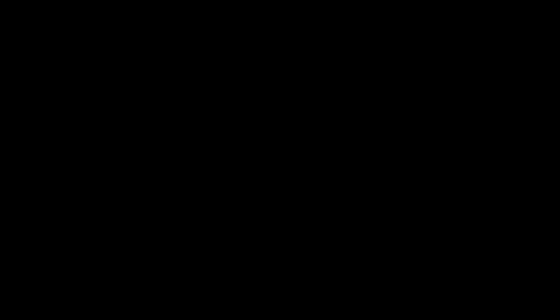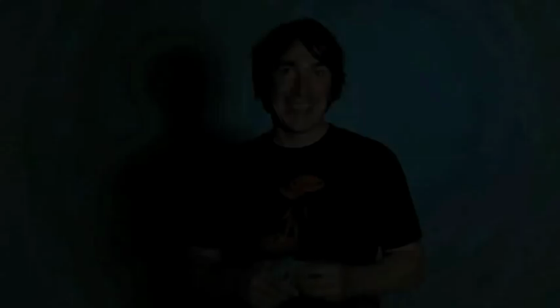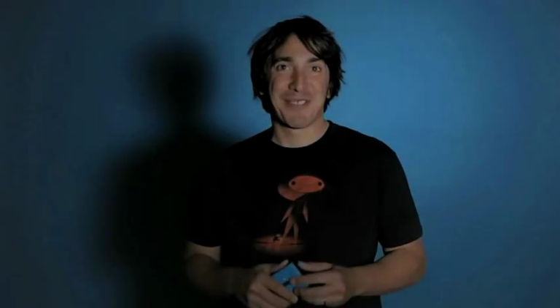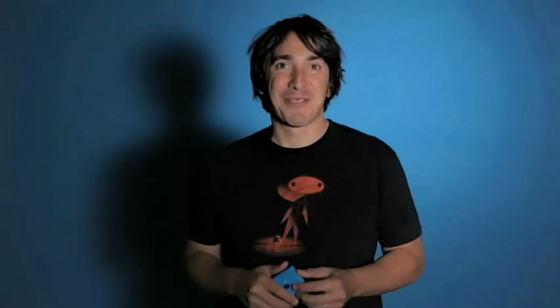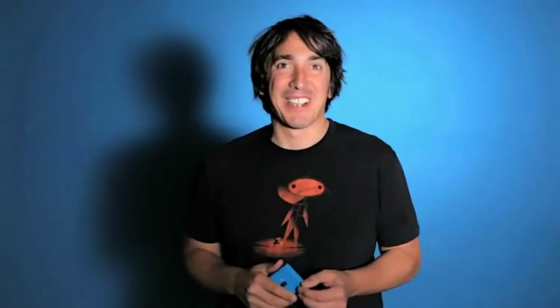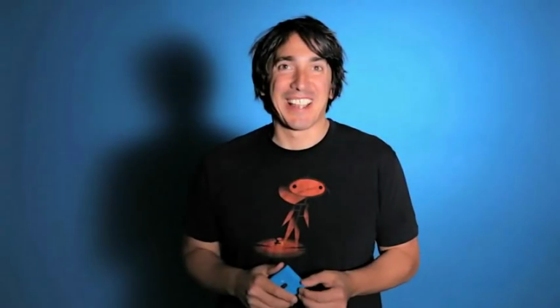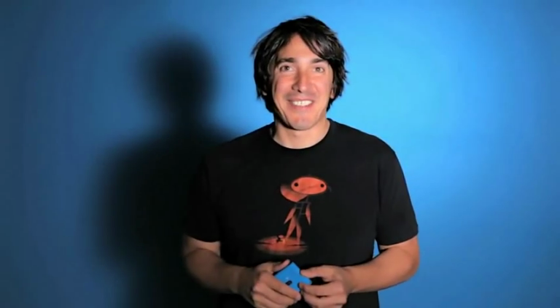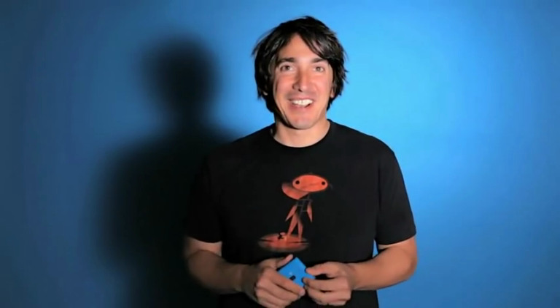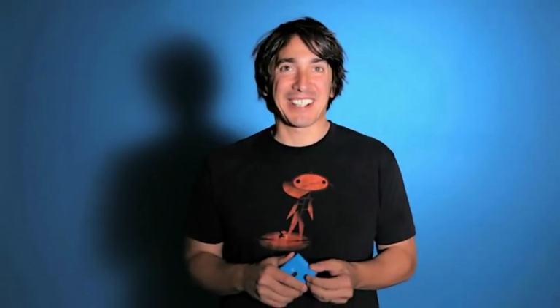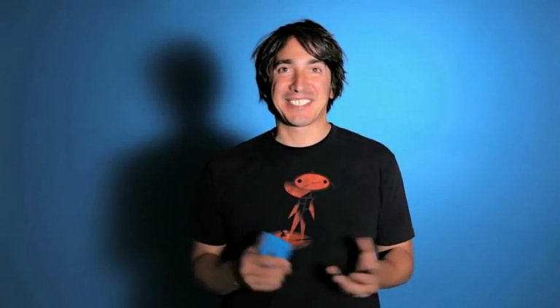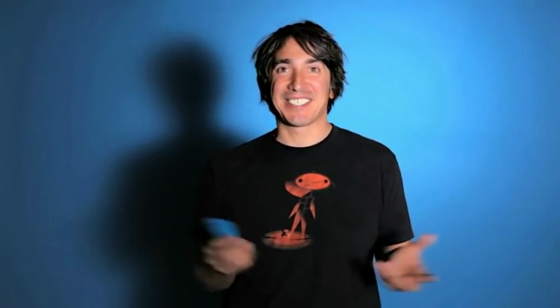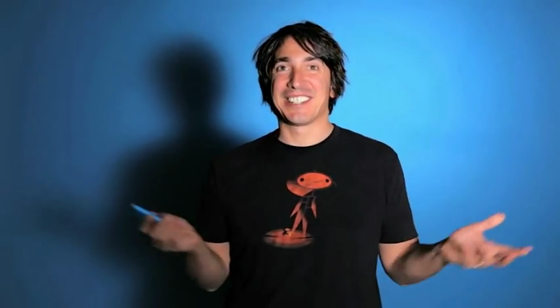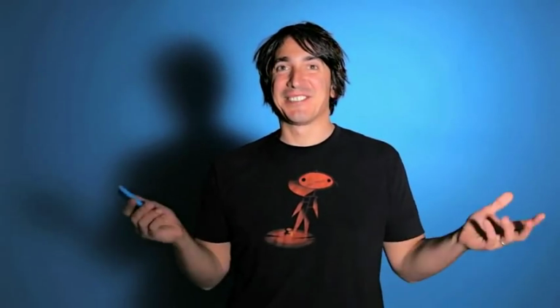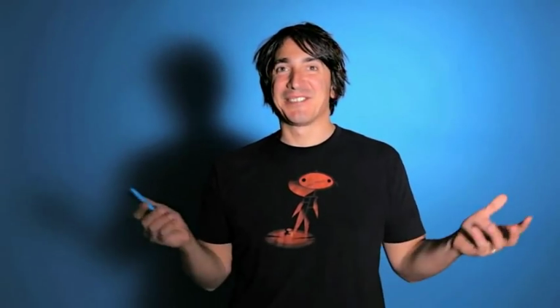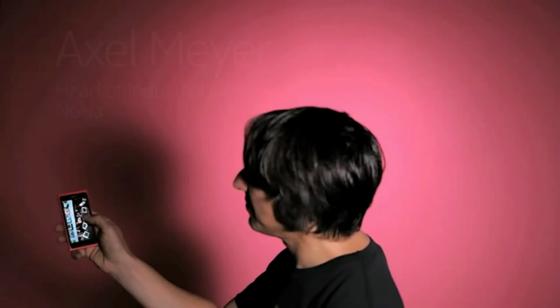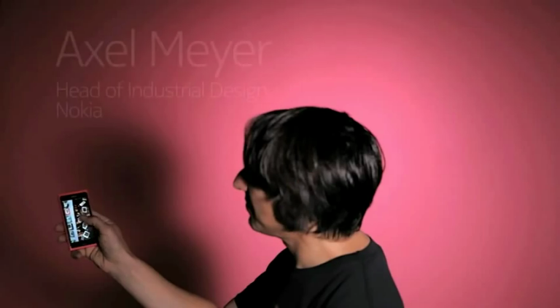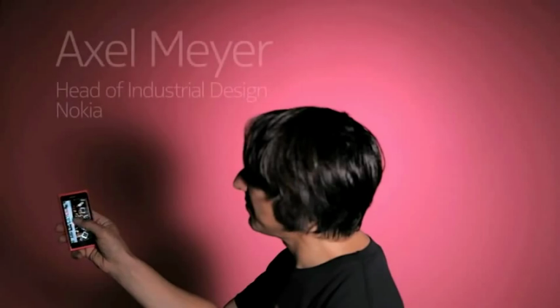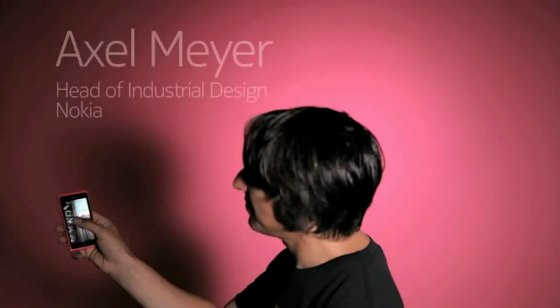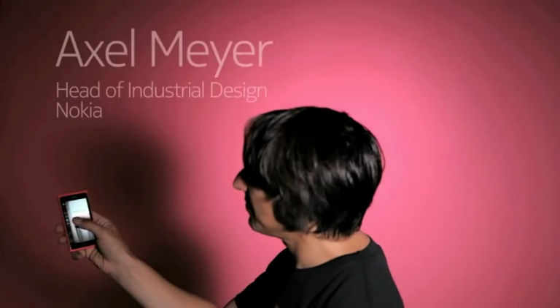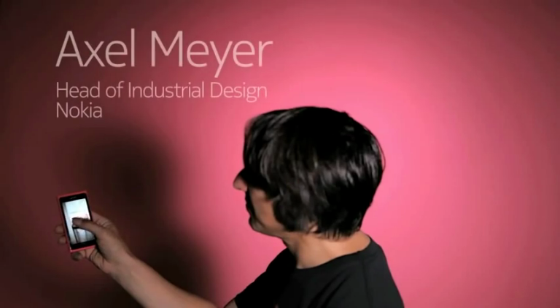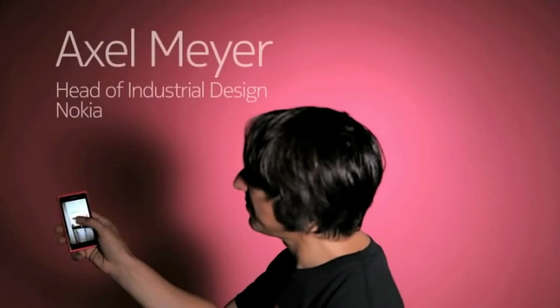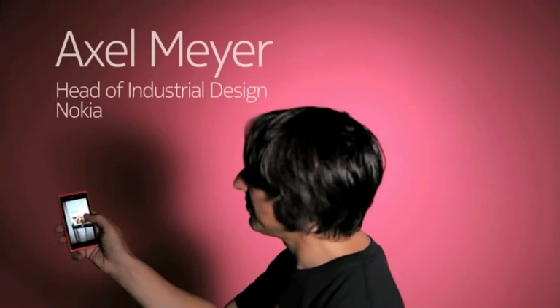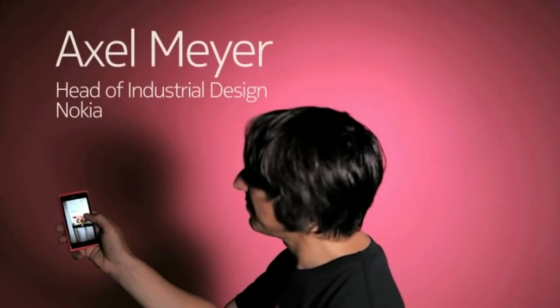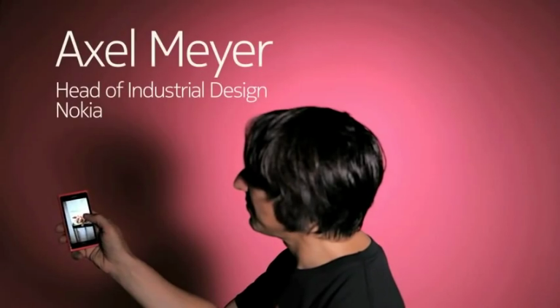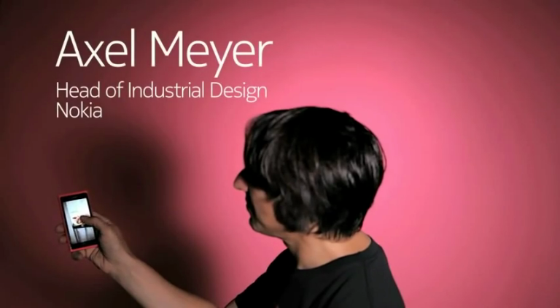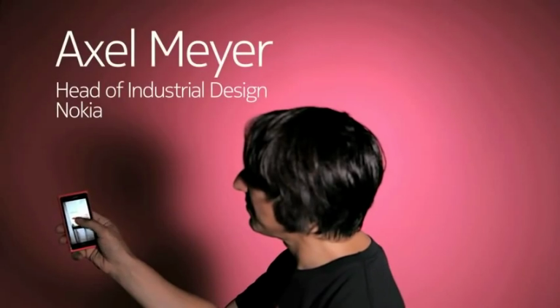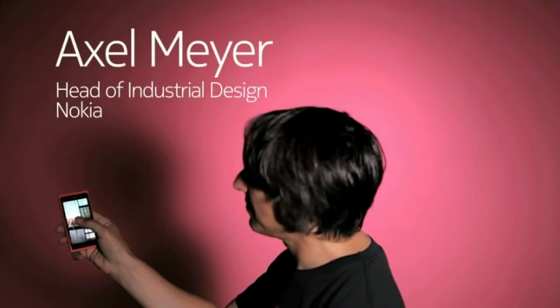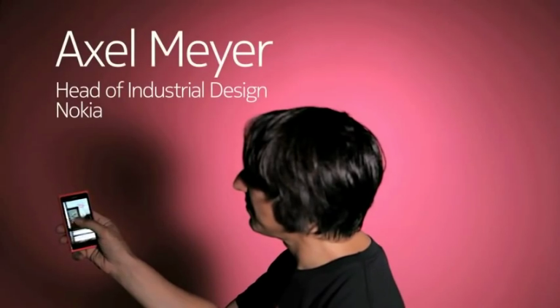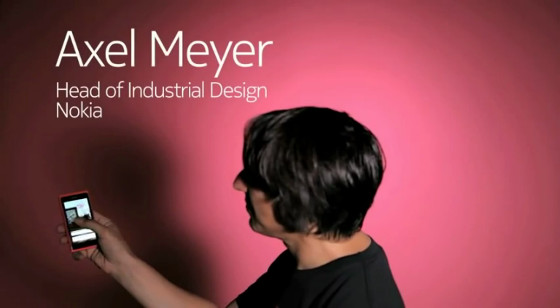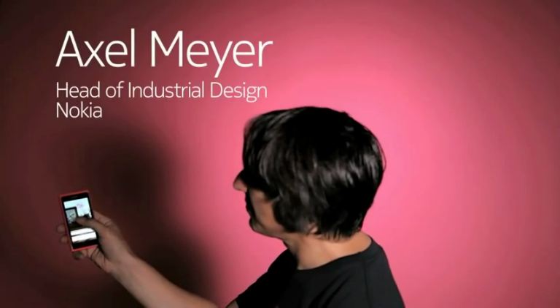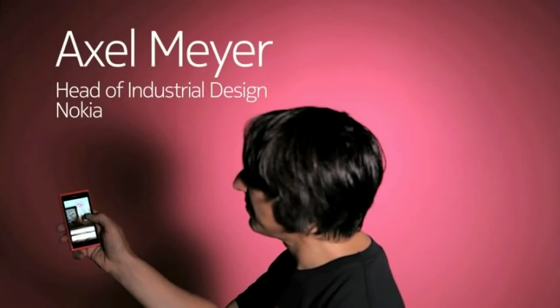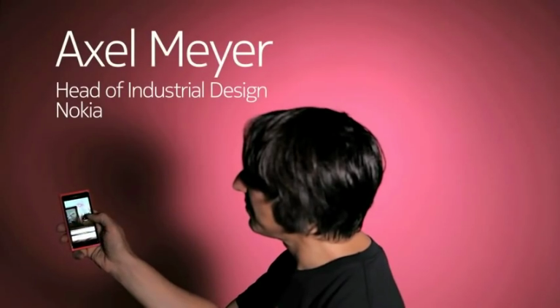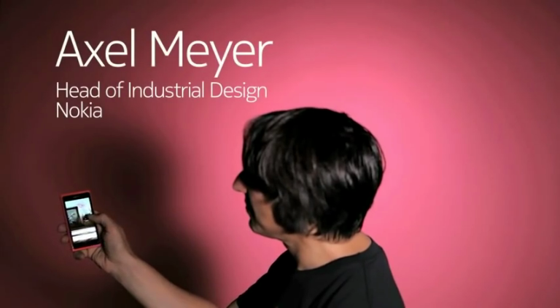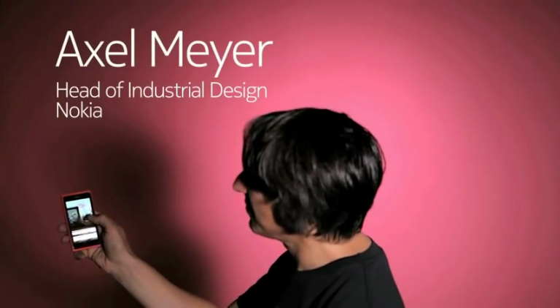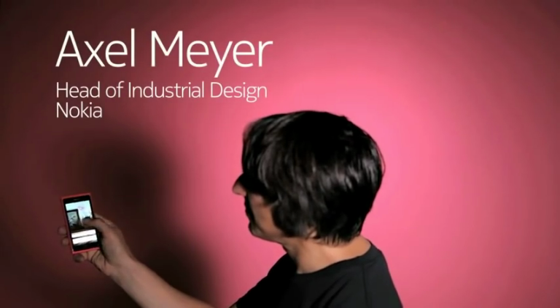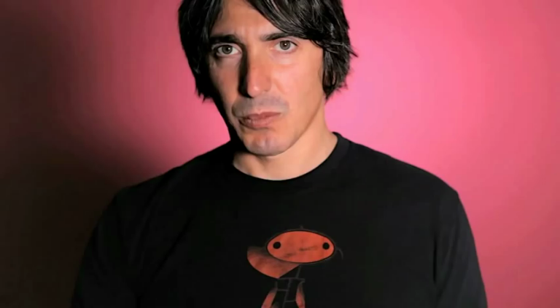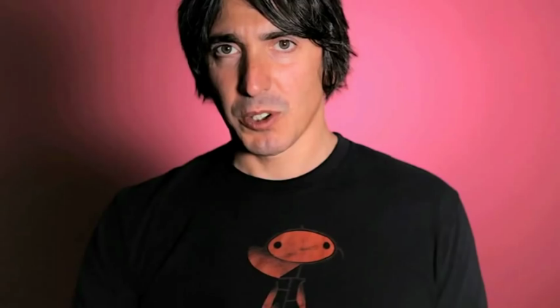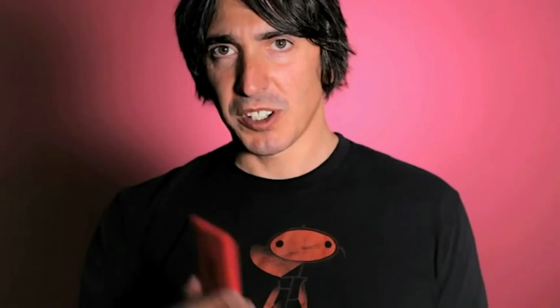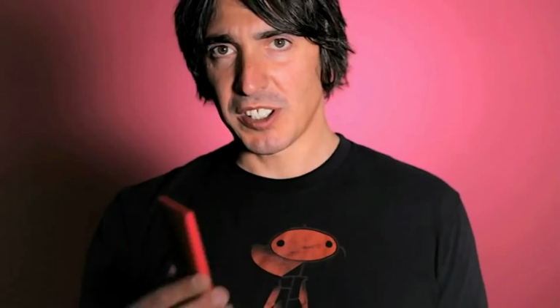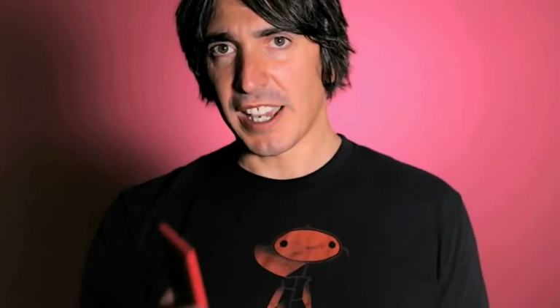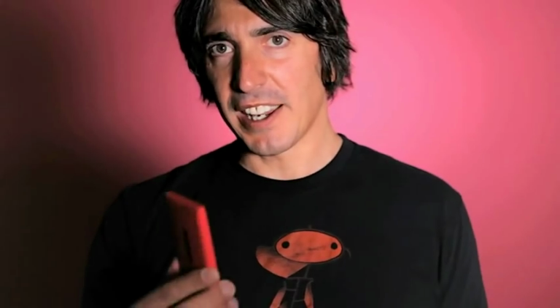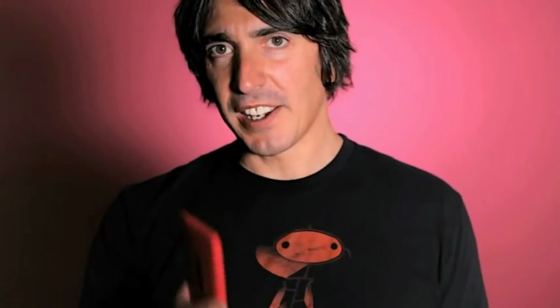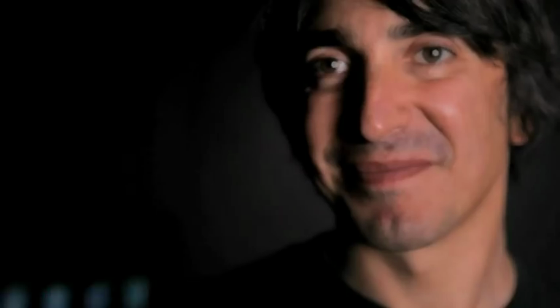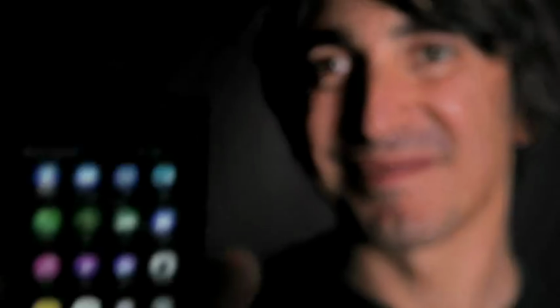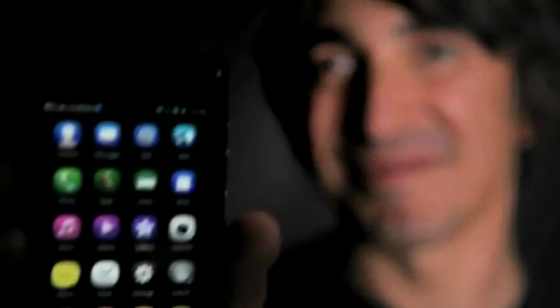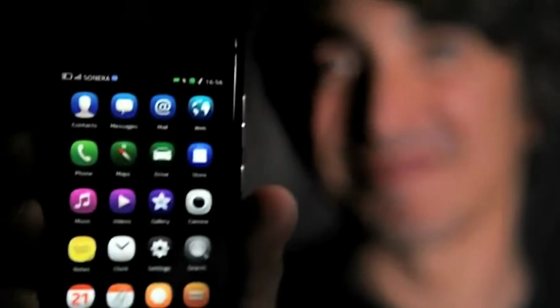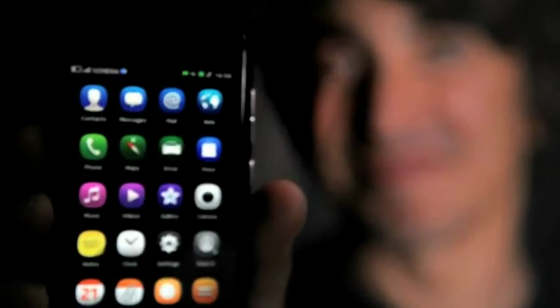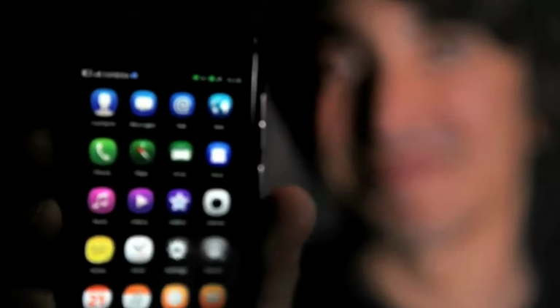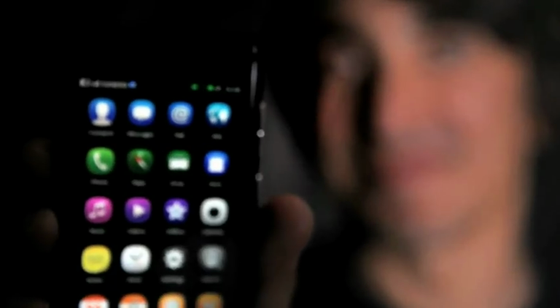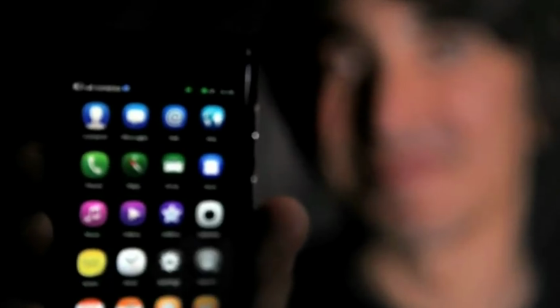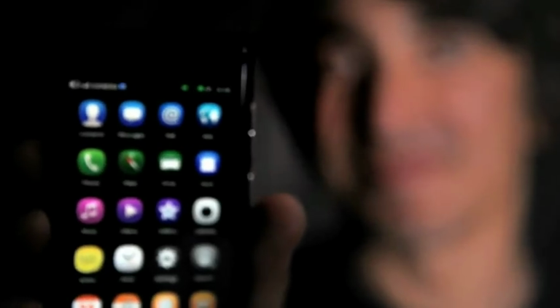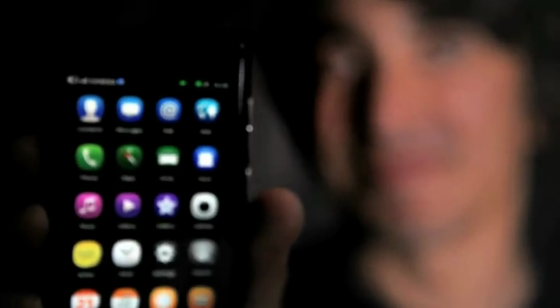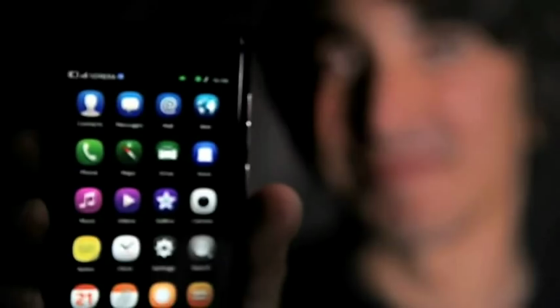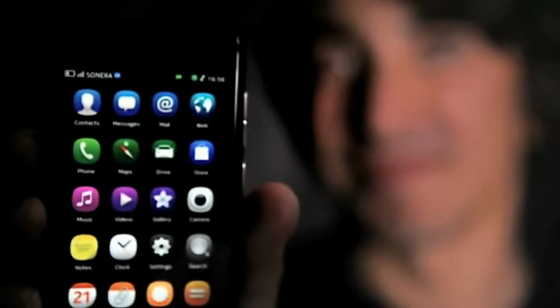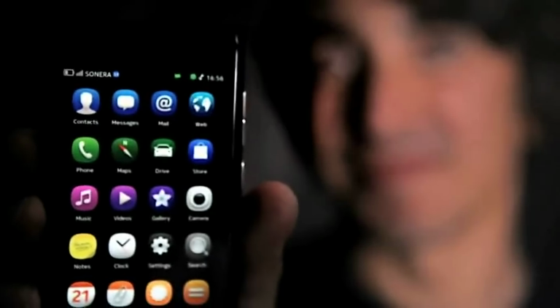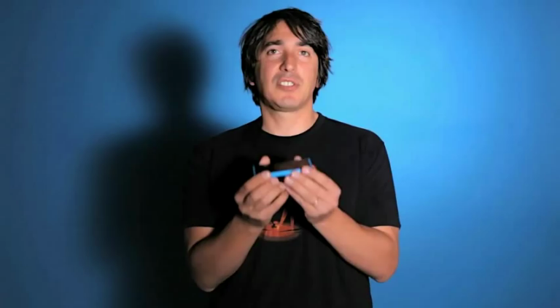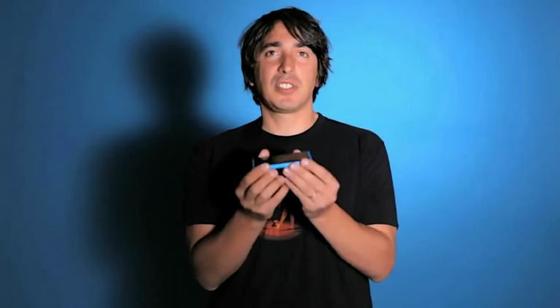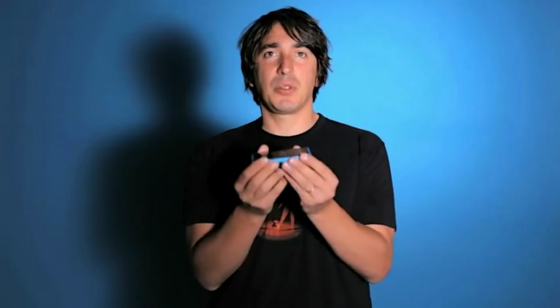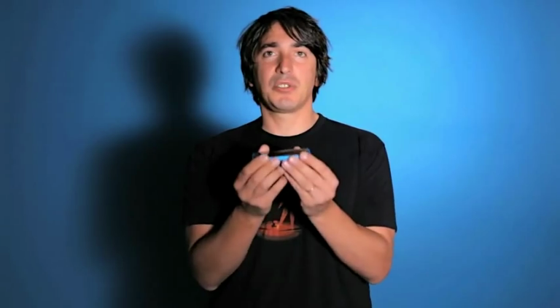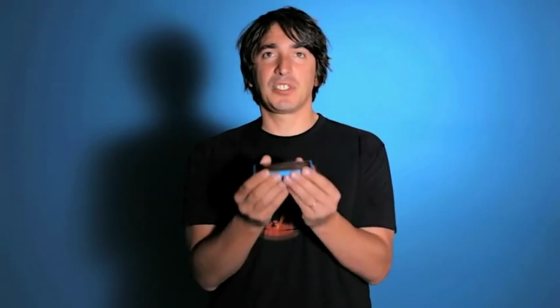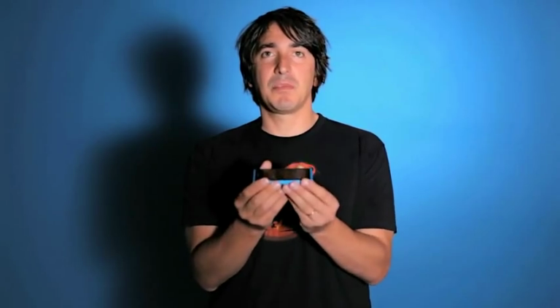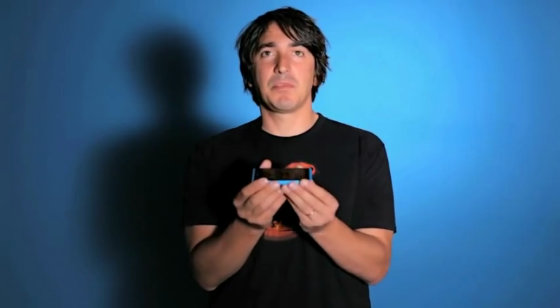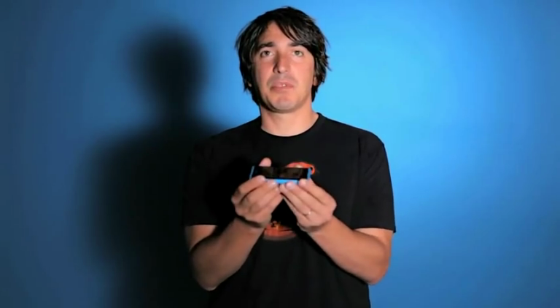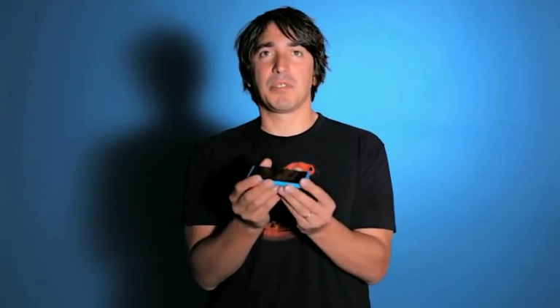Hi everyone, I'm Axel. I really love the N9. We designed N9 for everyone. It's so simple.